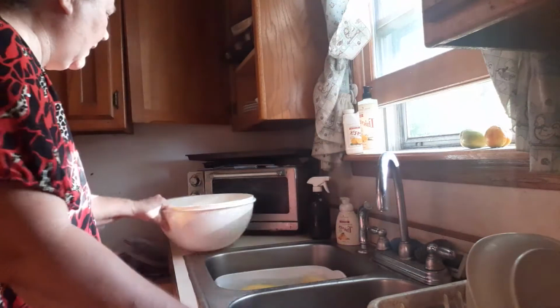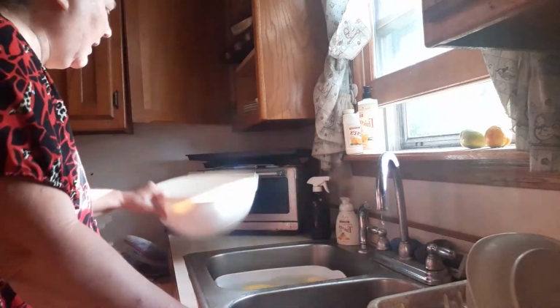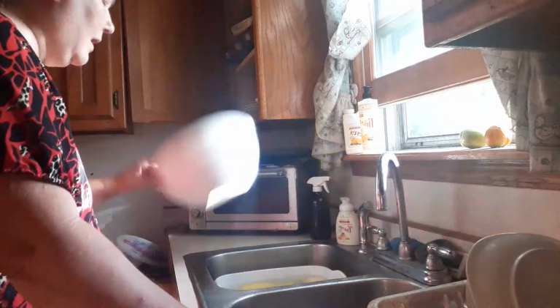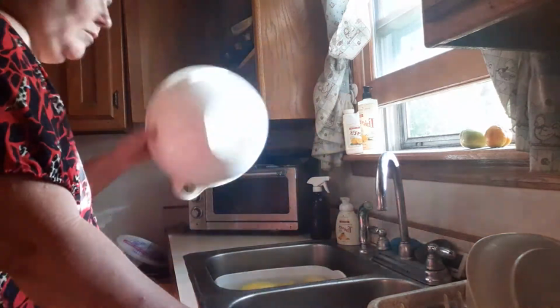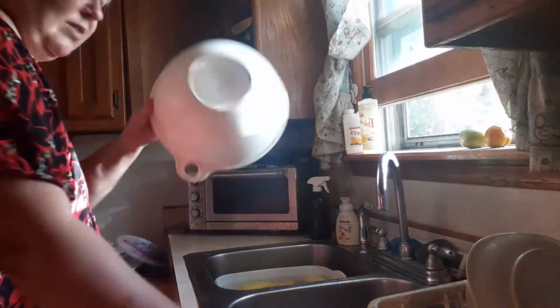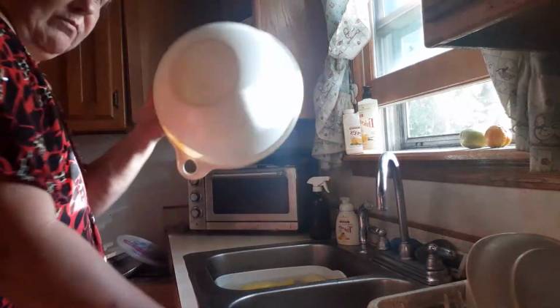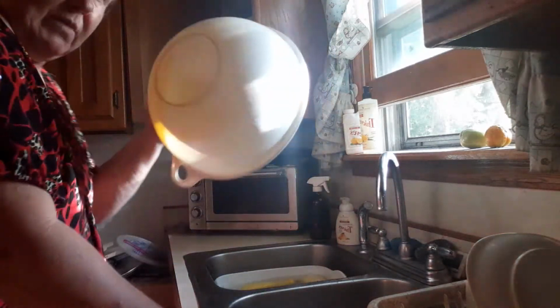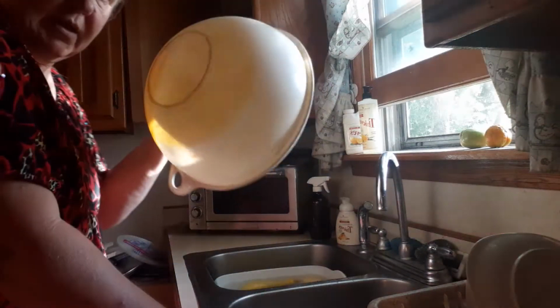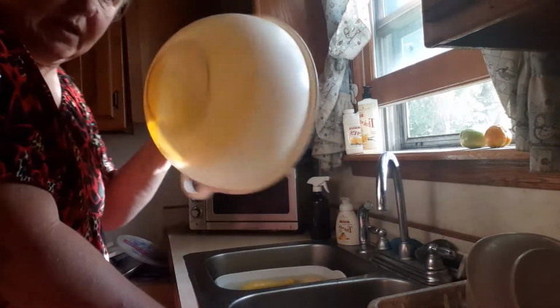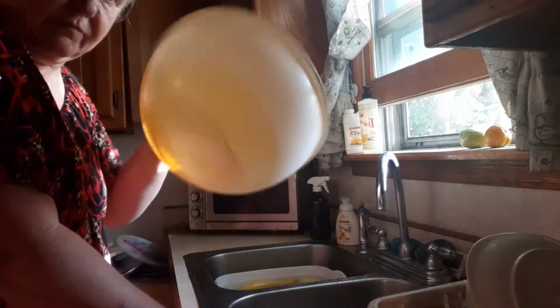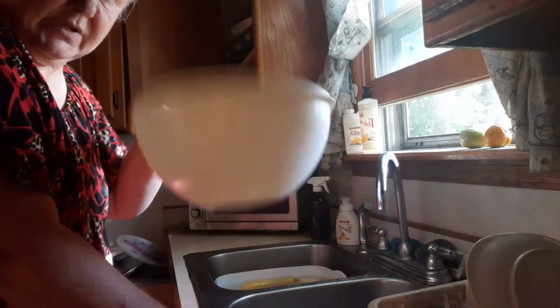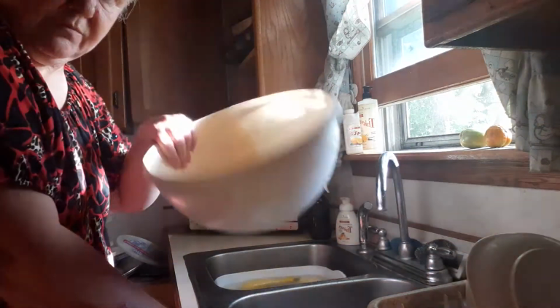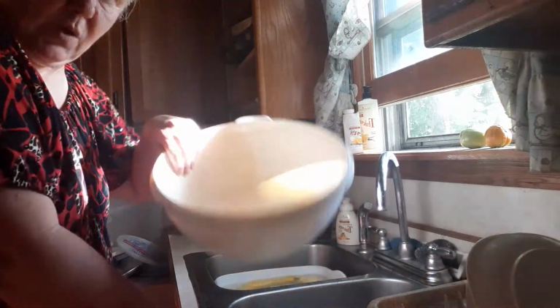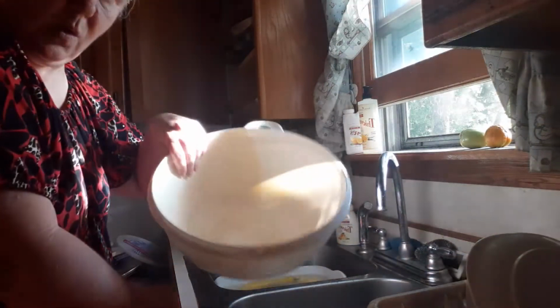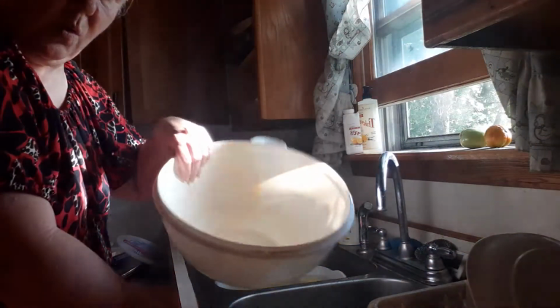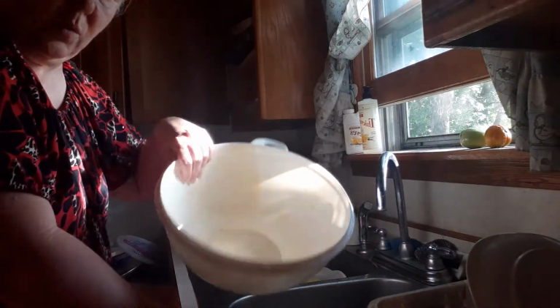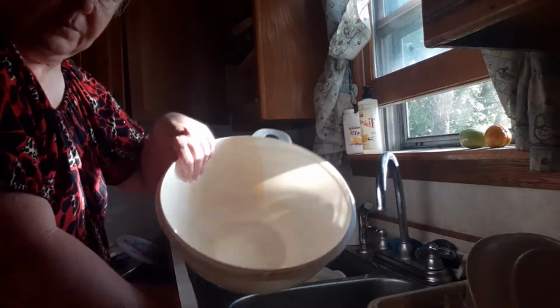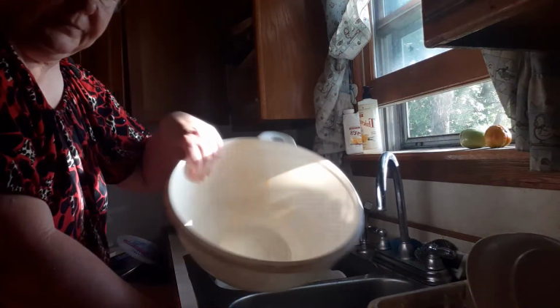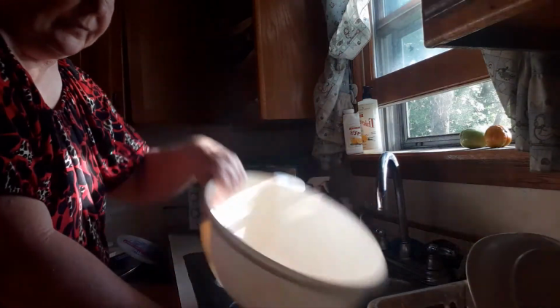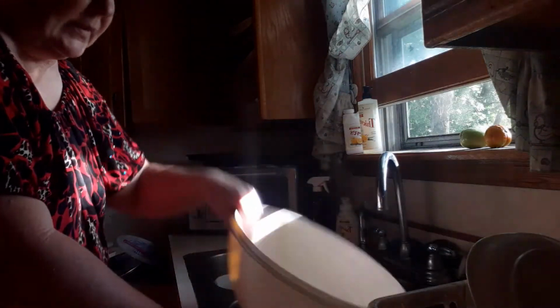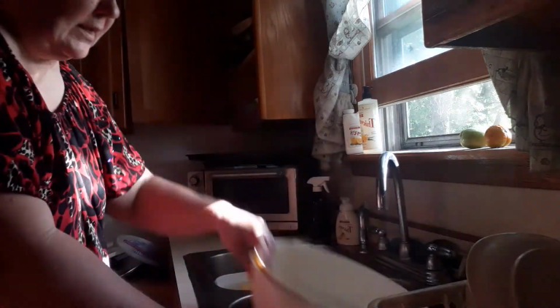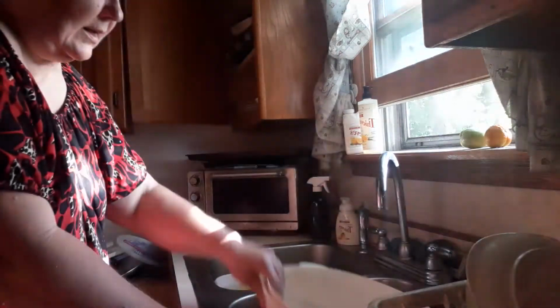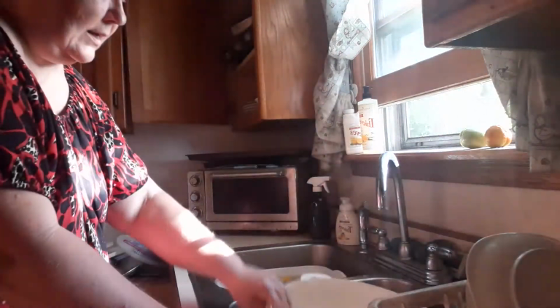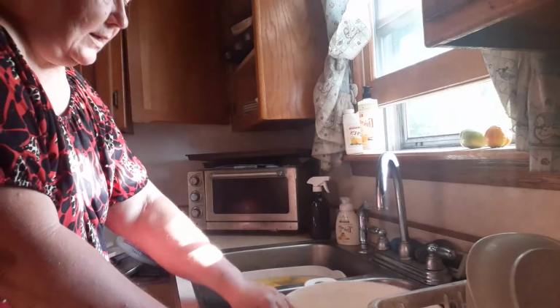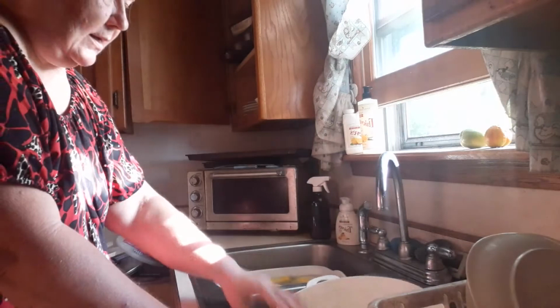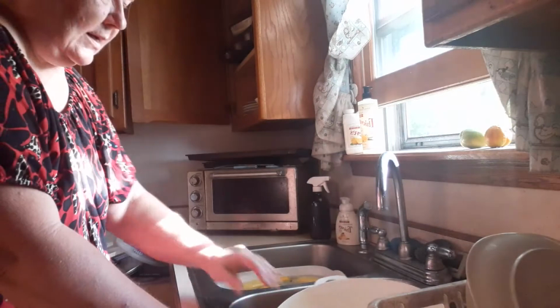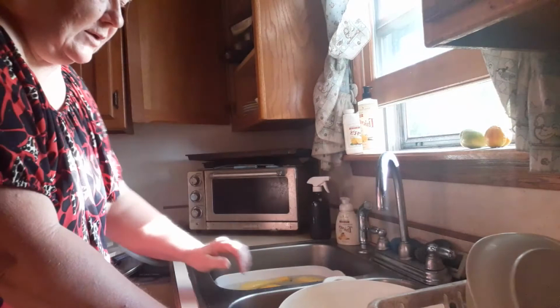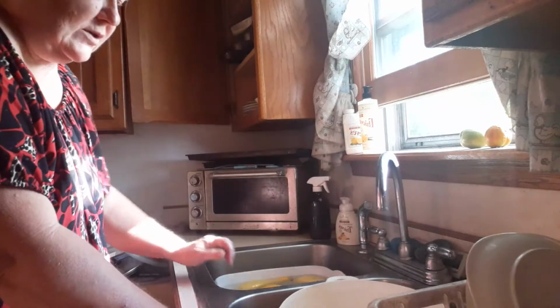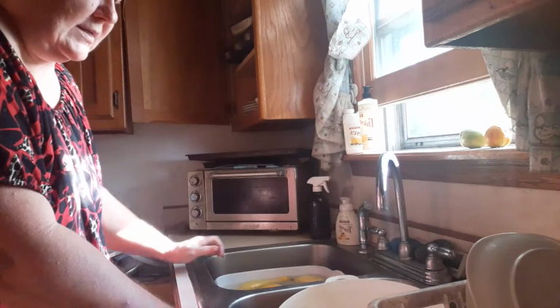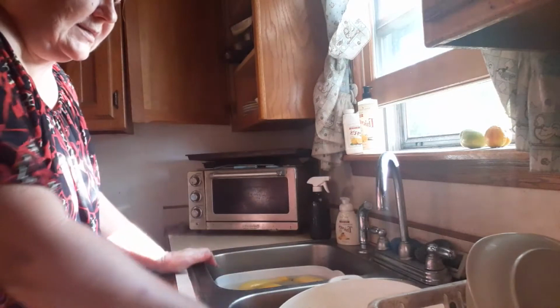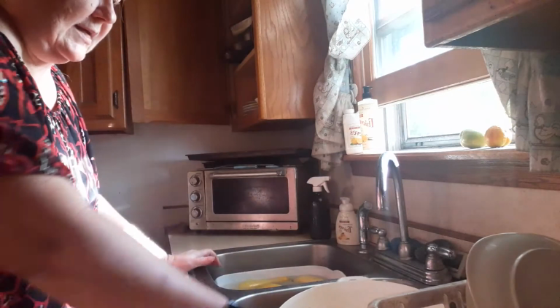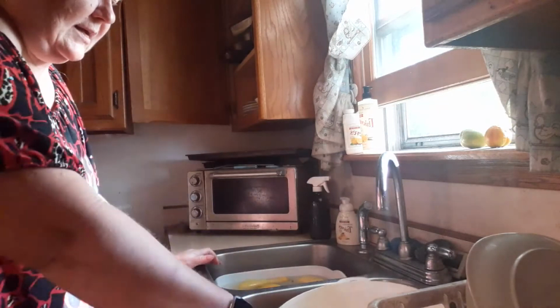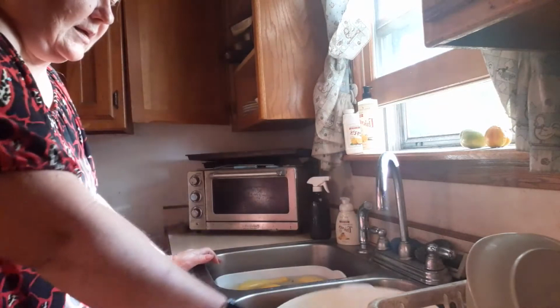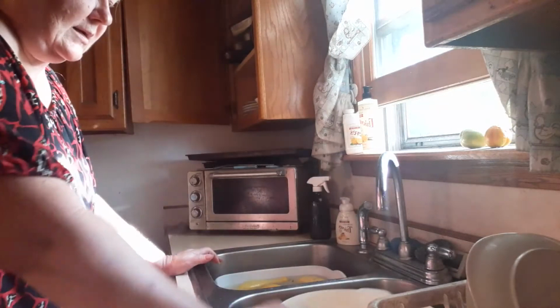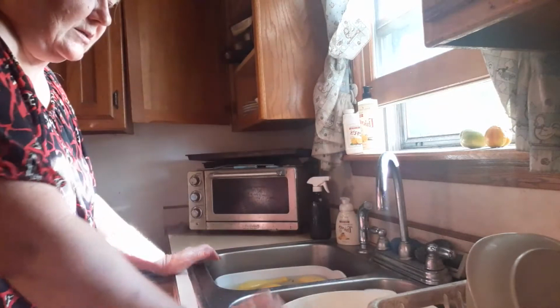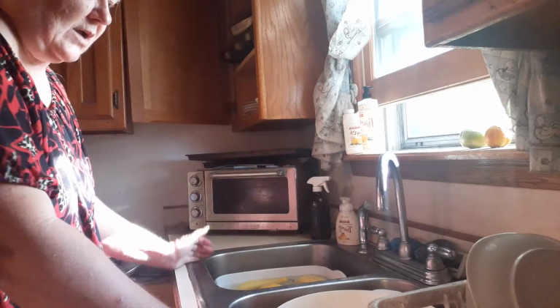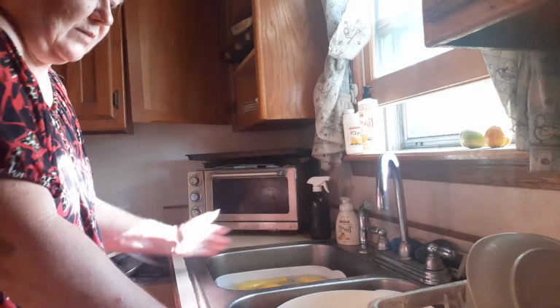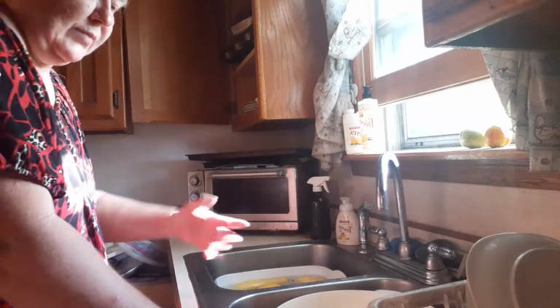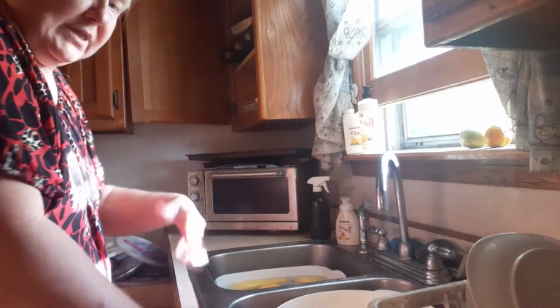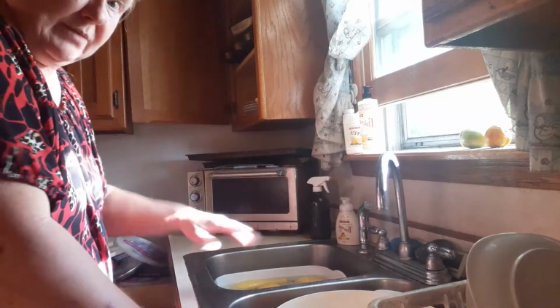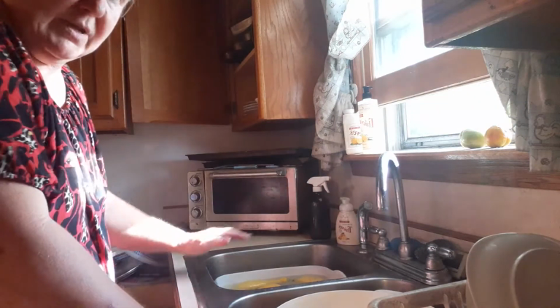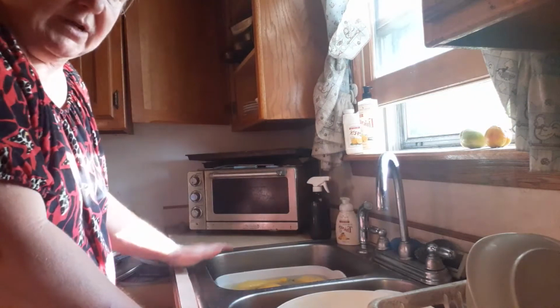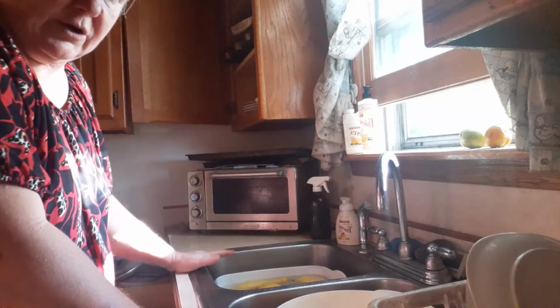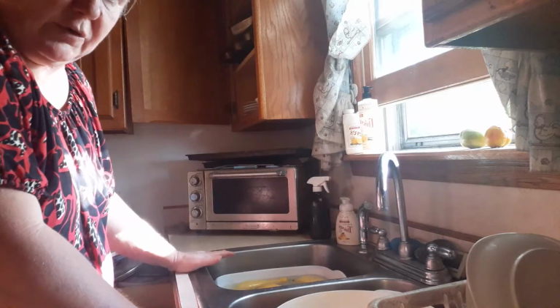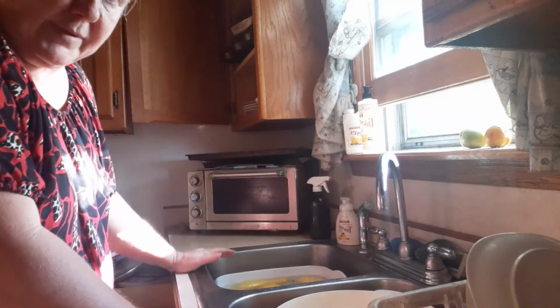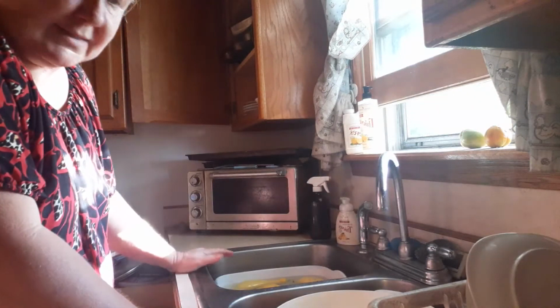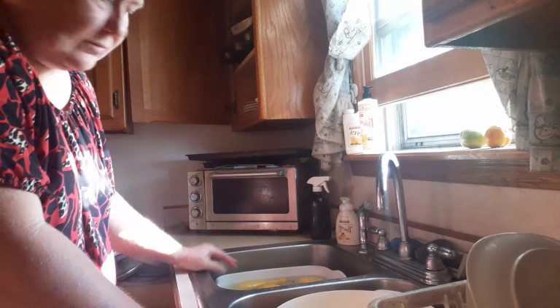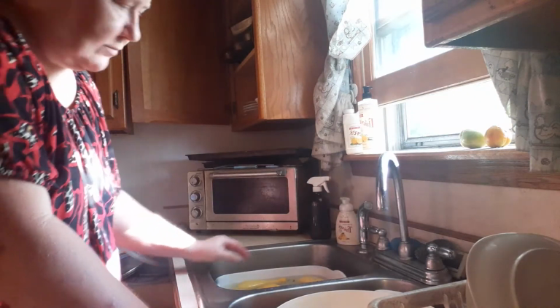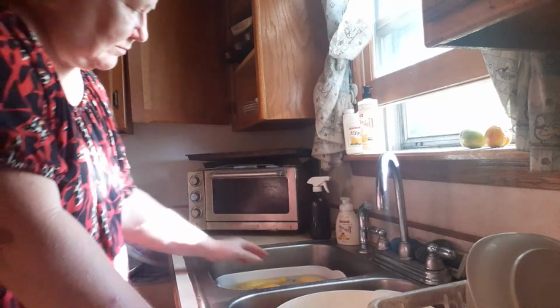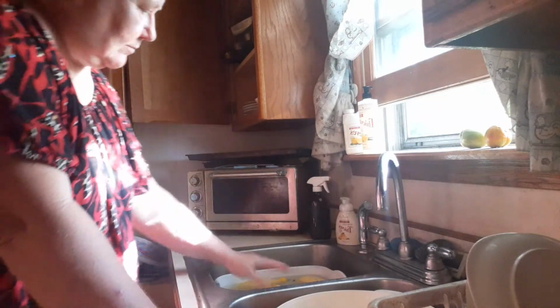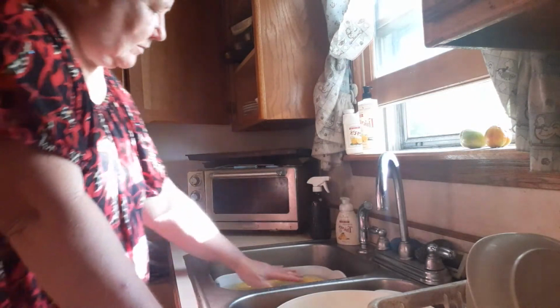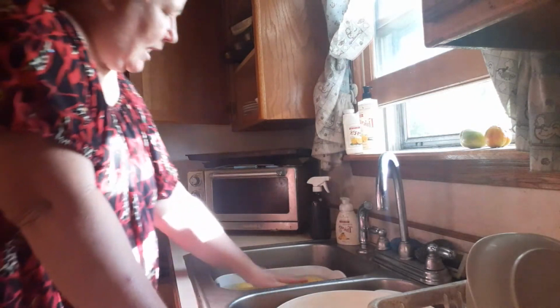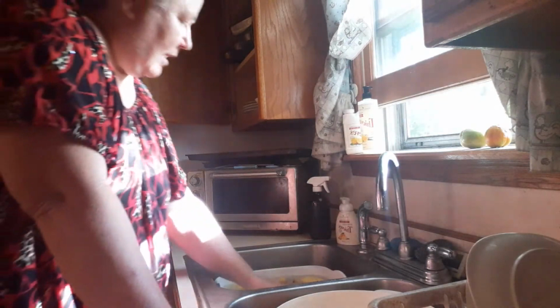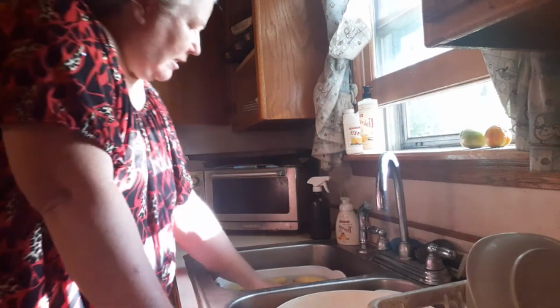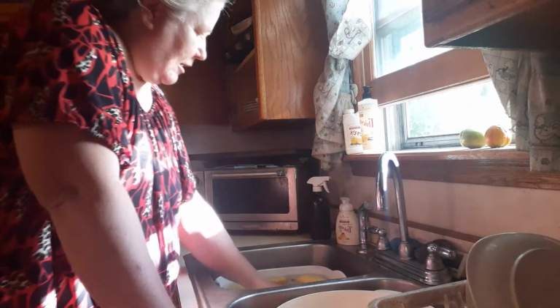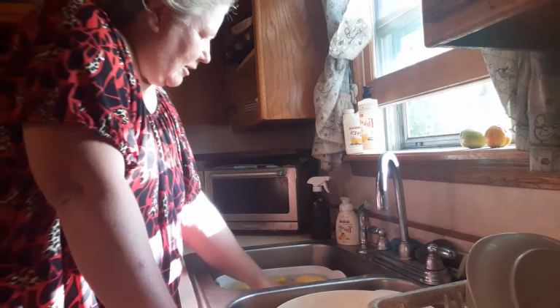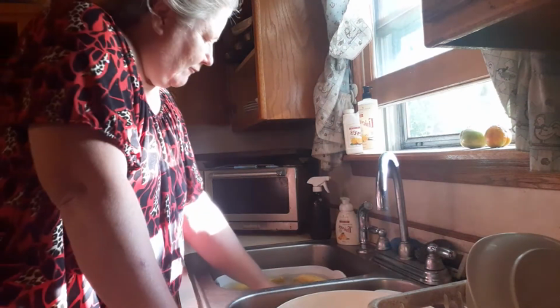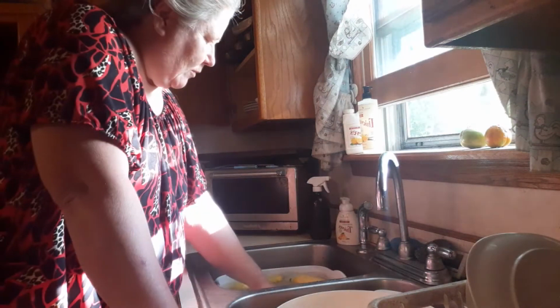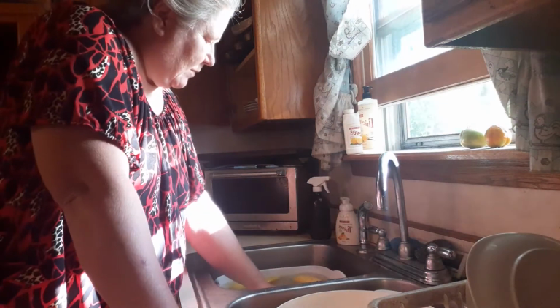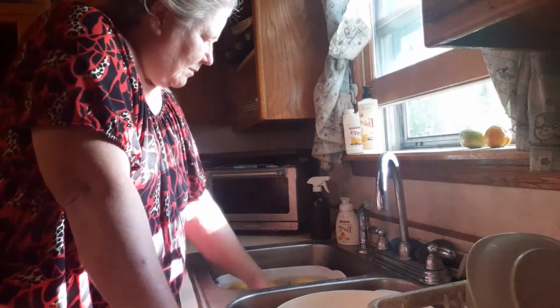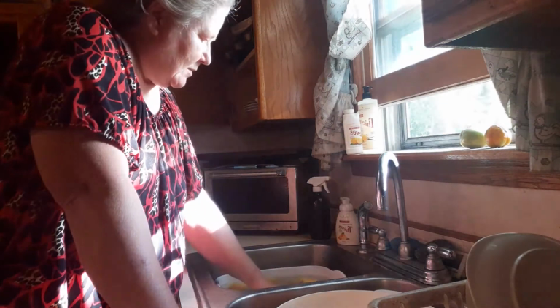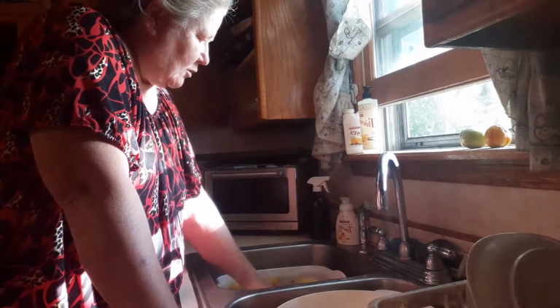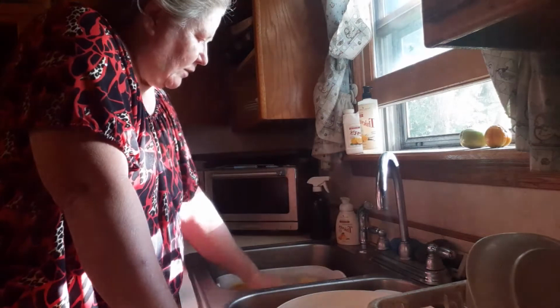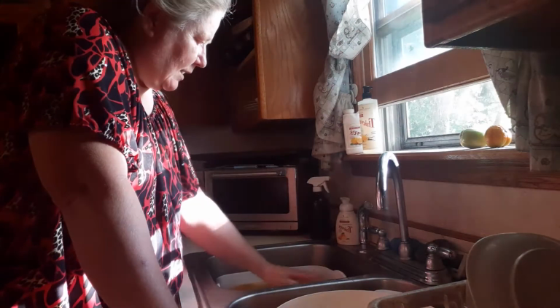I'll put my empty bowl into the sink so I can put the squash in there to rinse them after soaking.